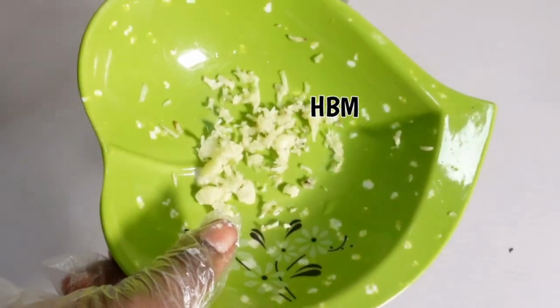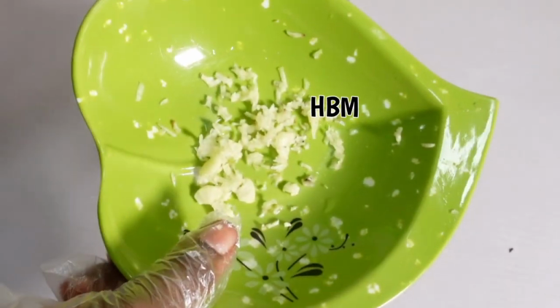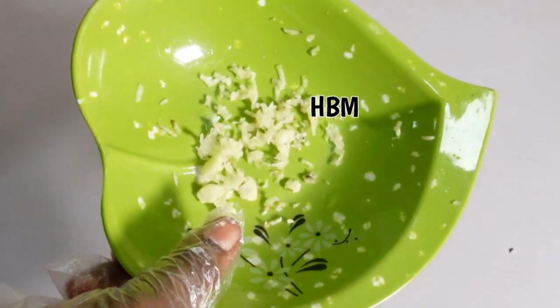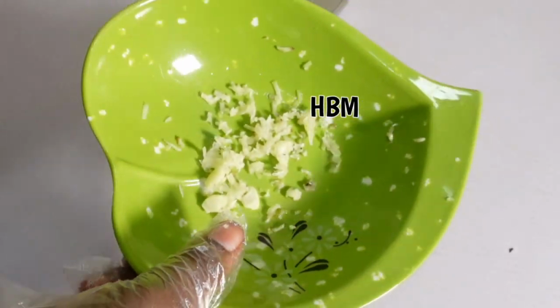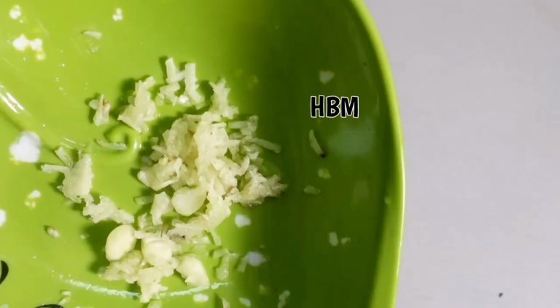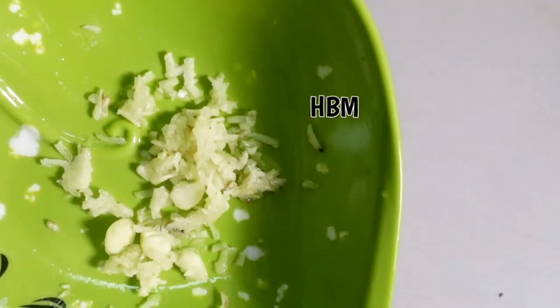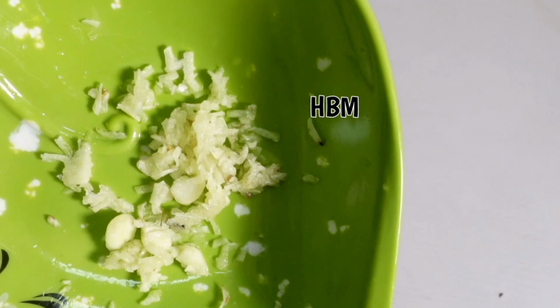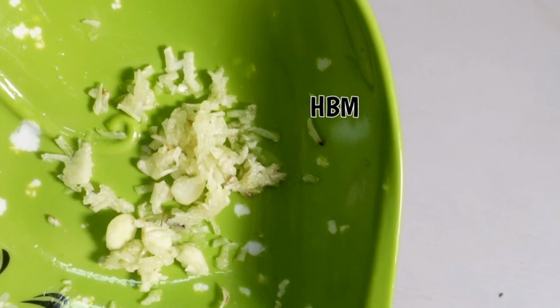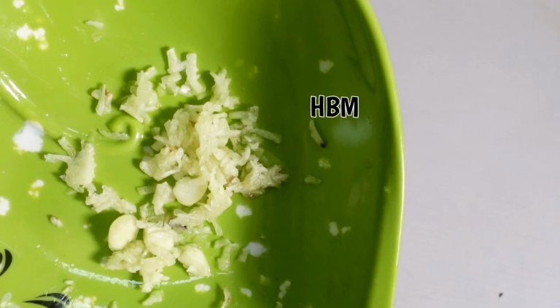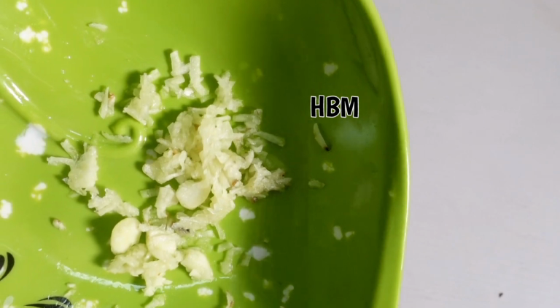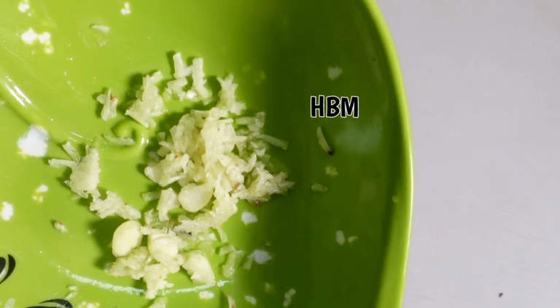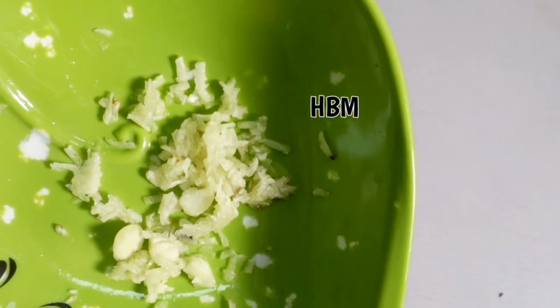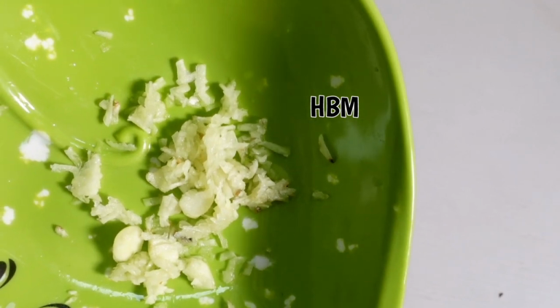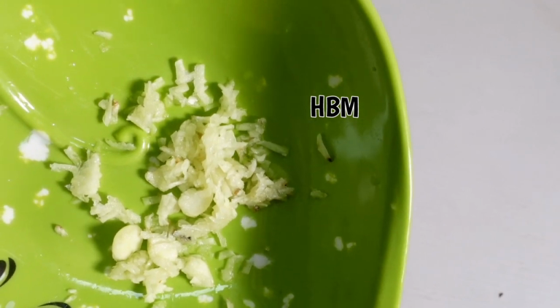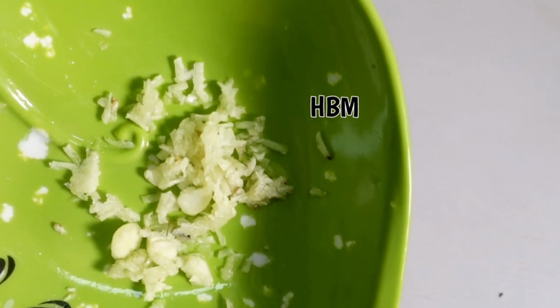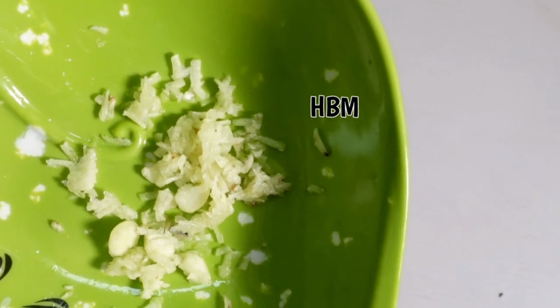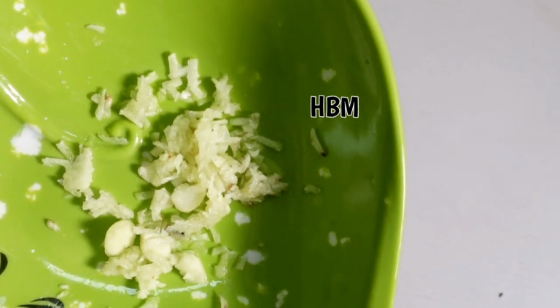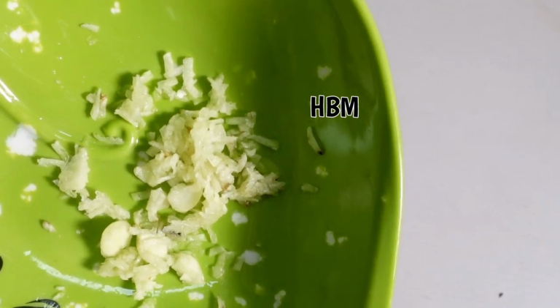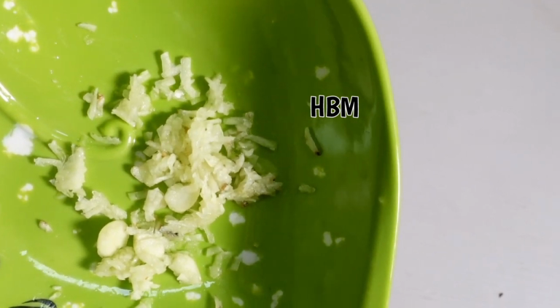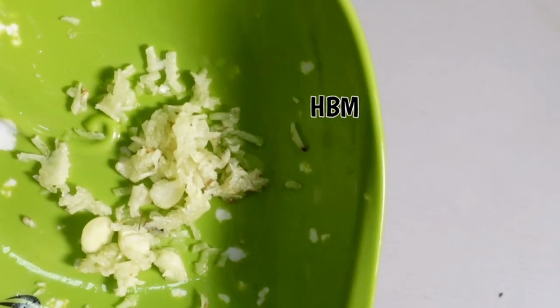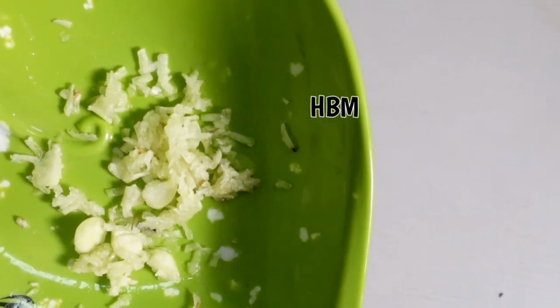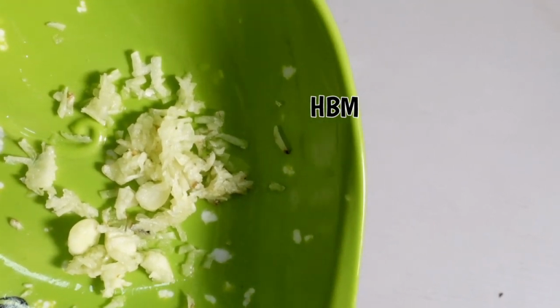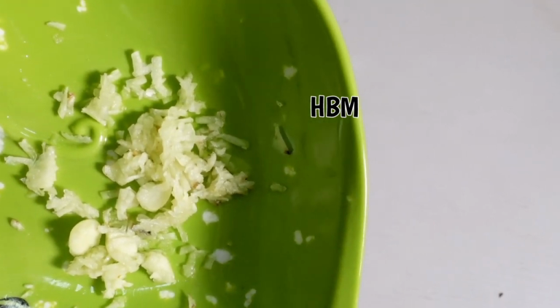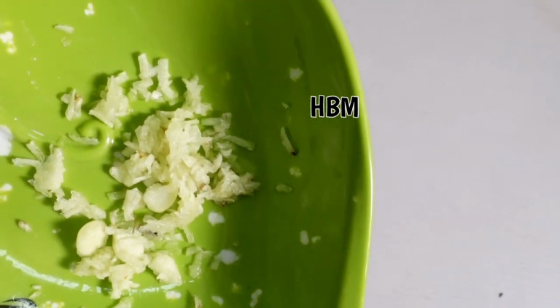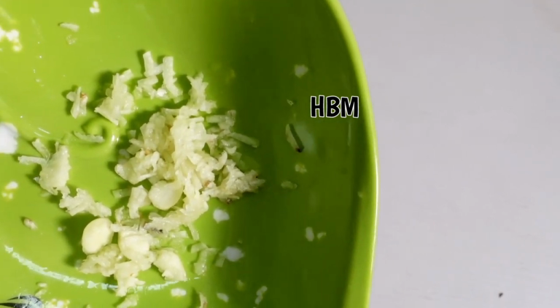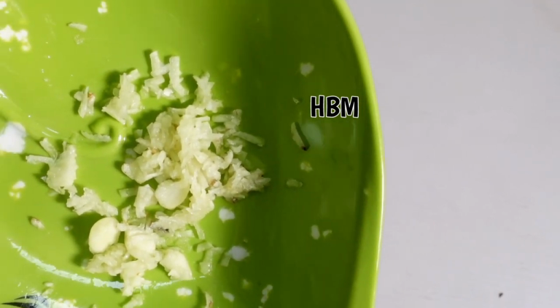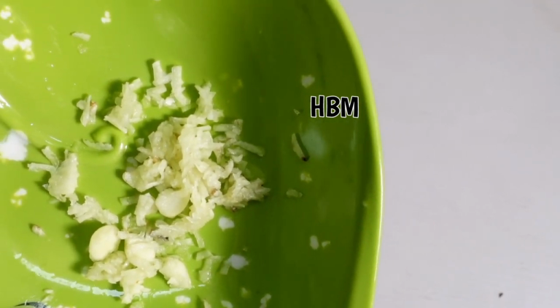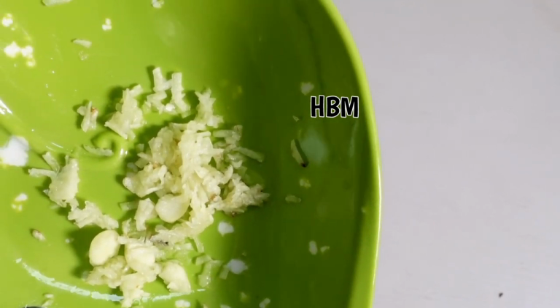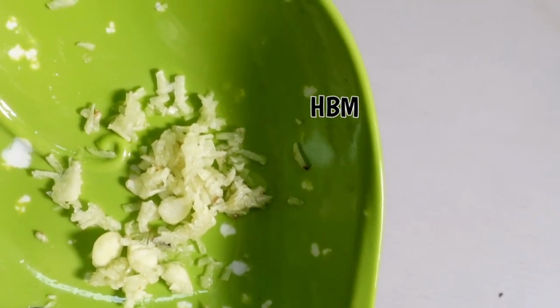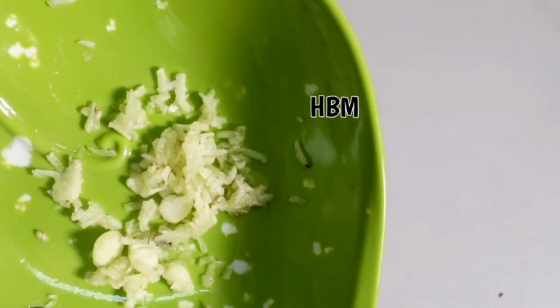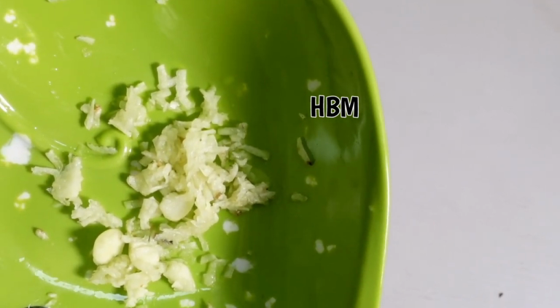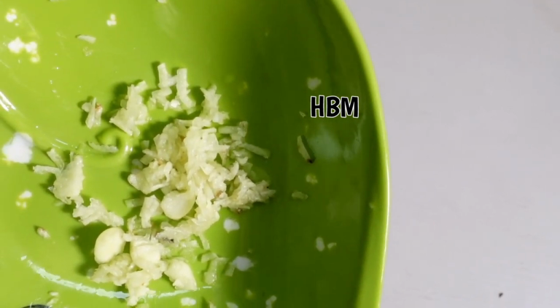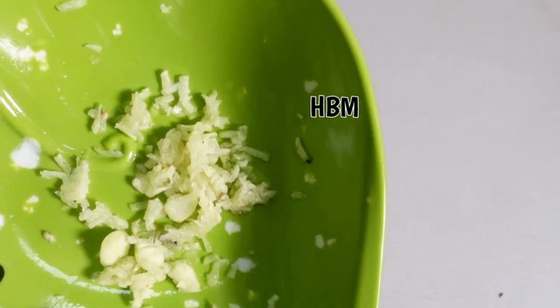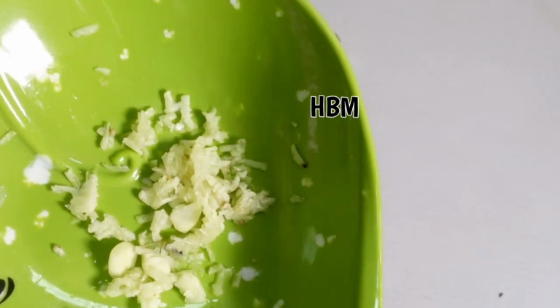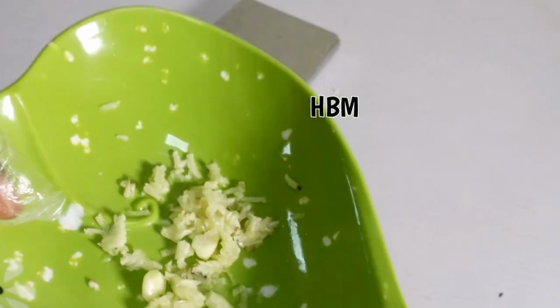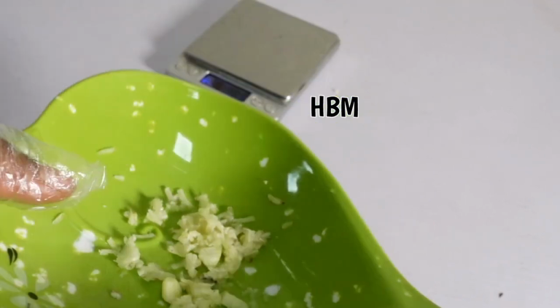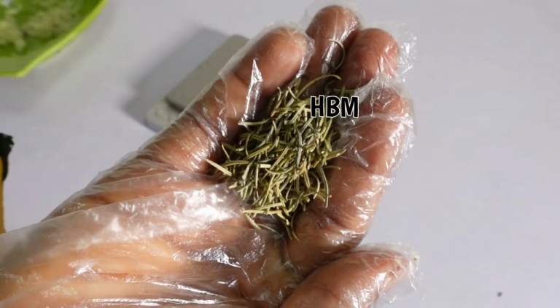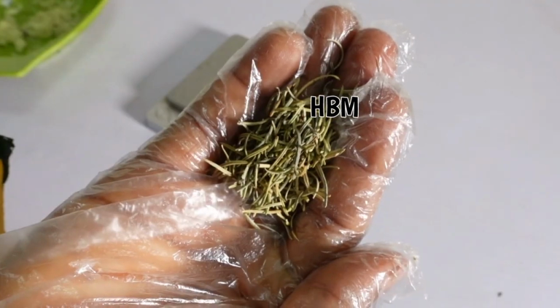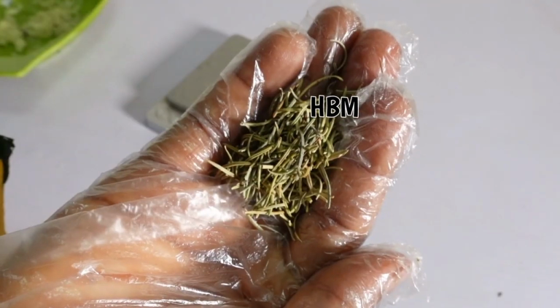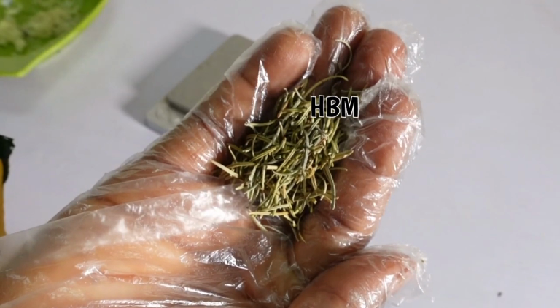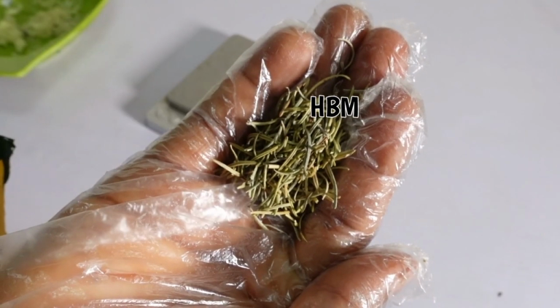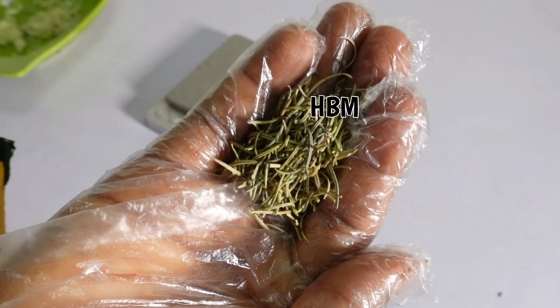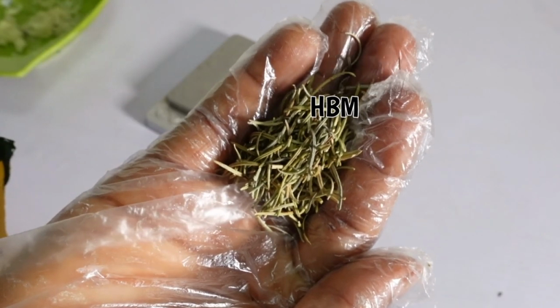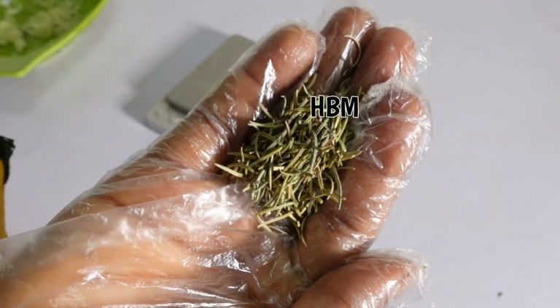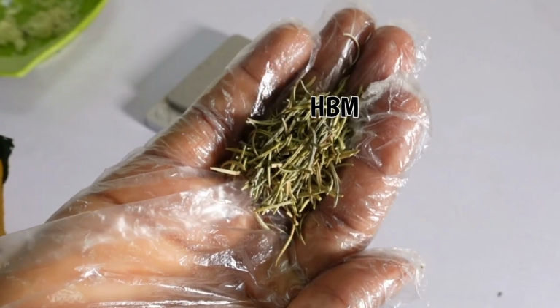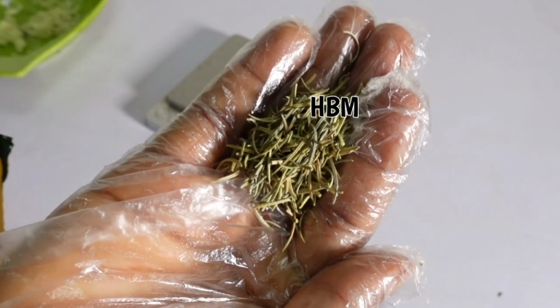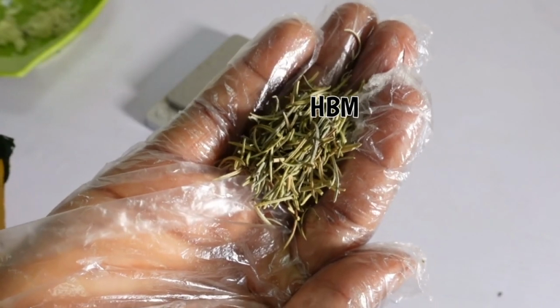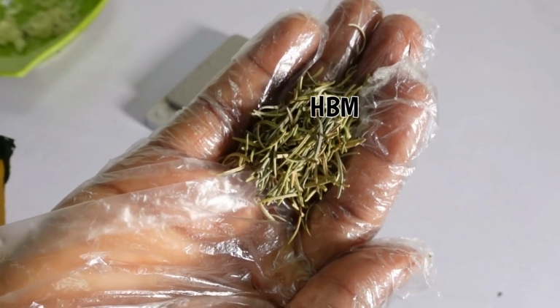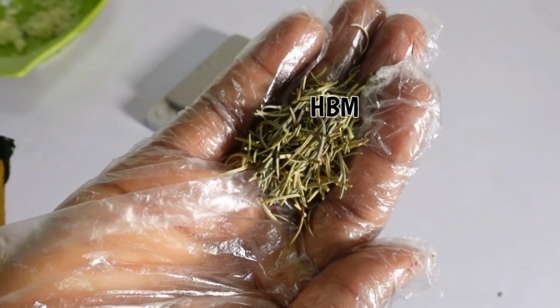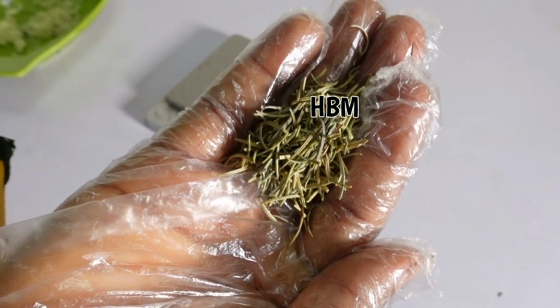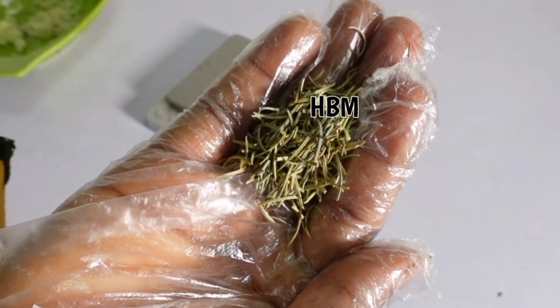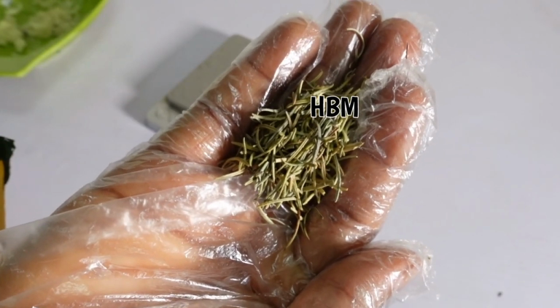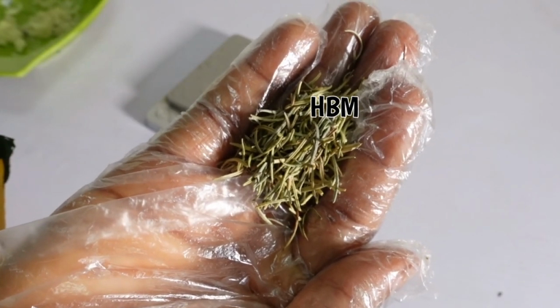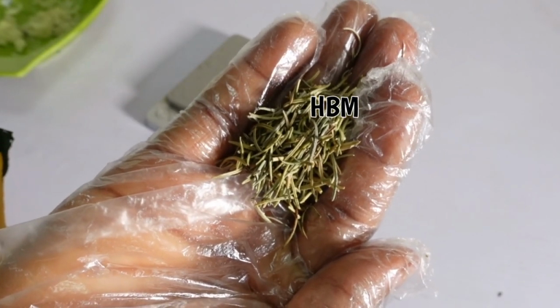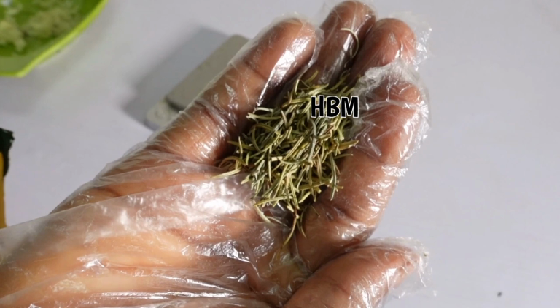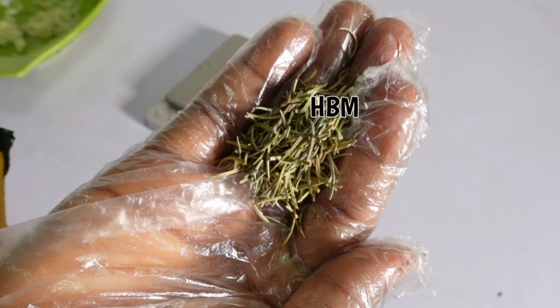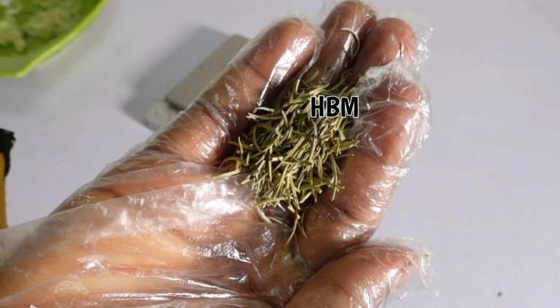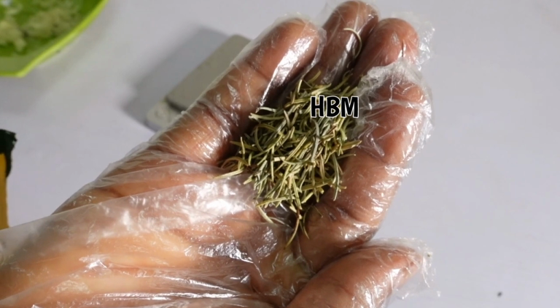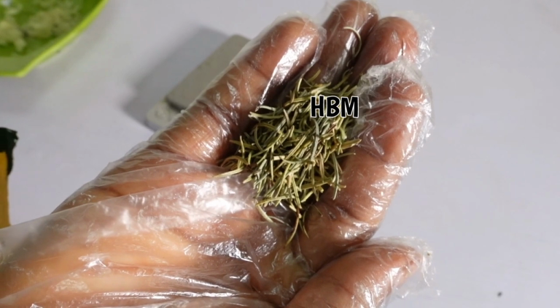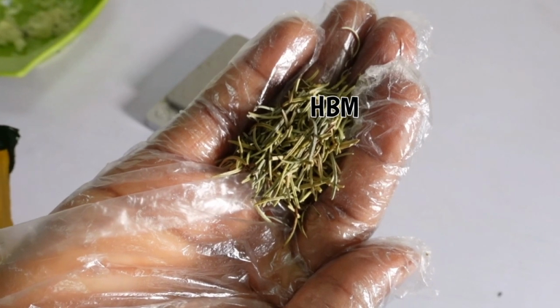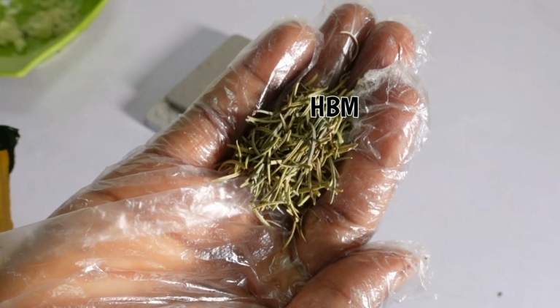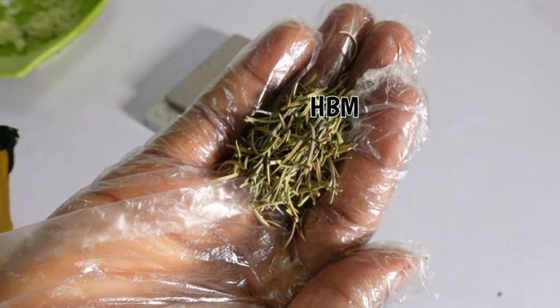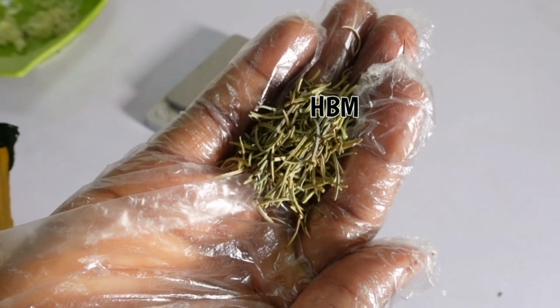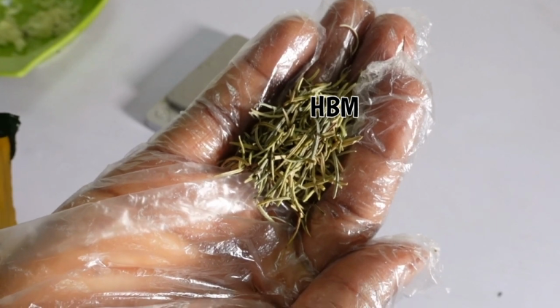Here is my shredded garlic. Next I'll be needing my rosemary herb.